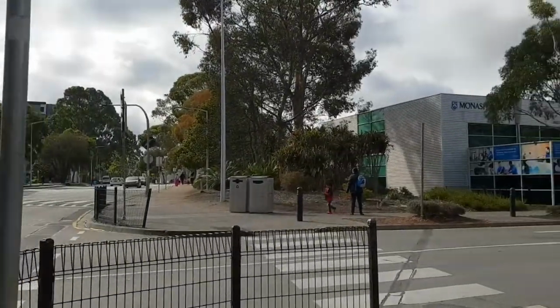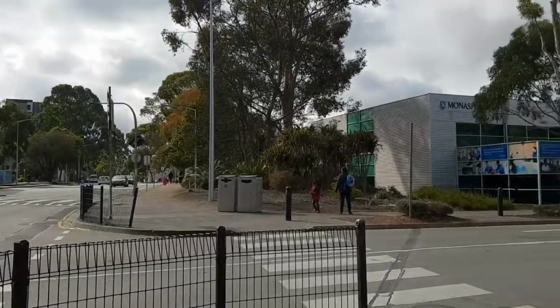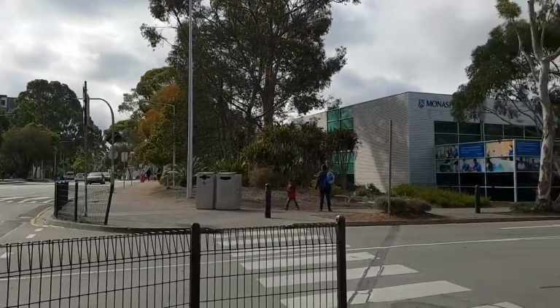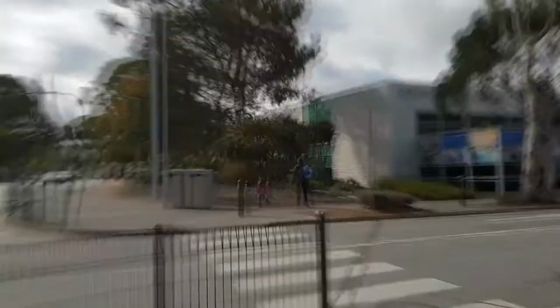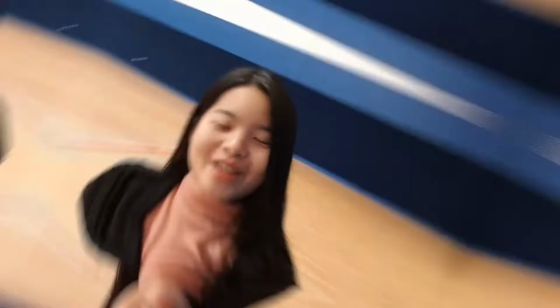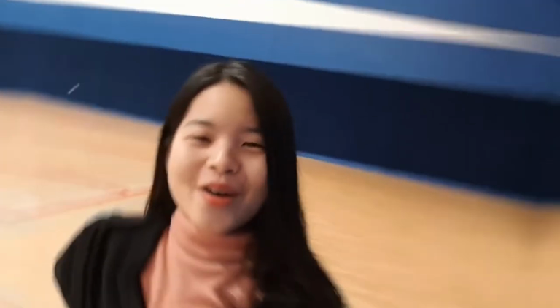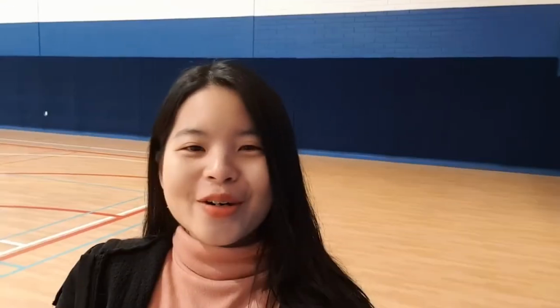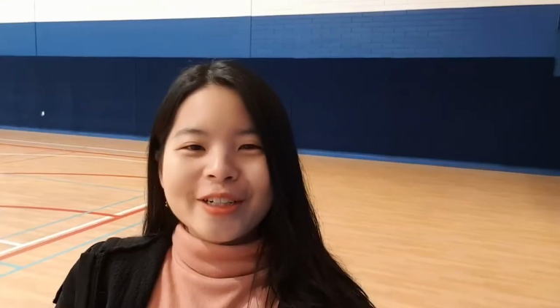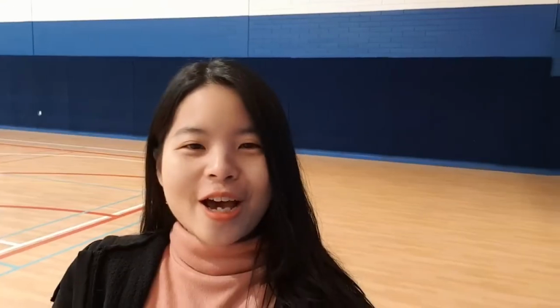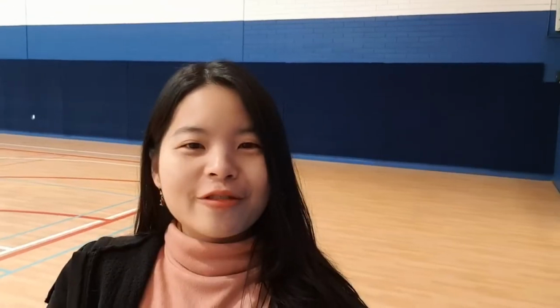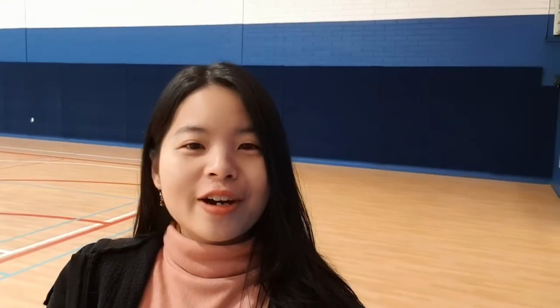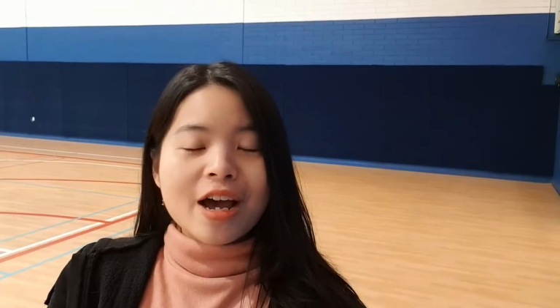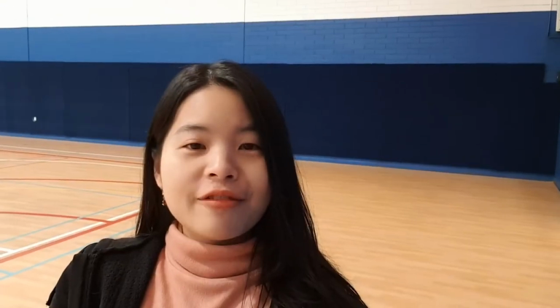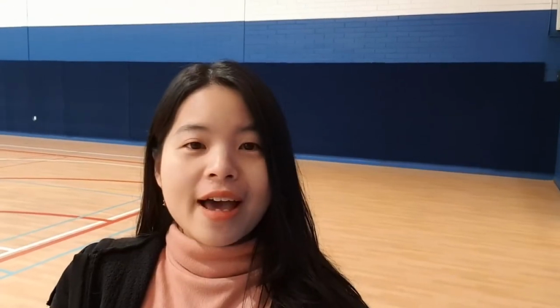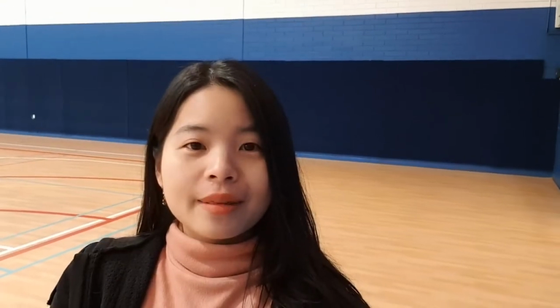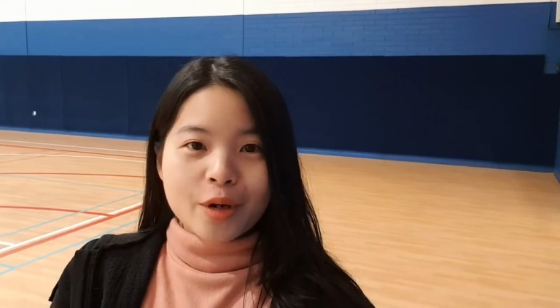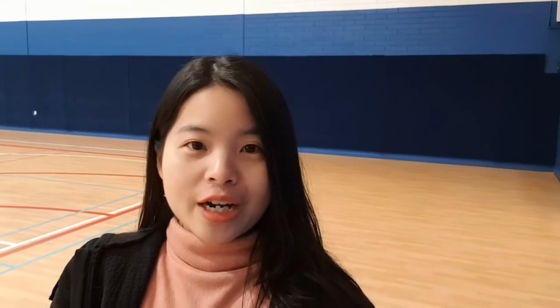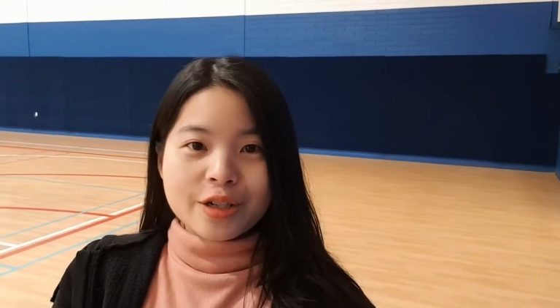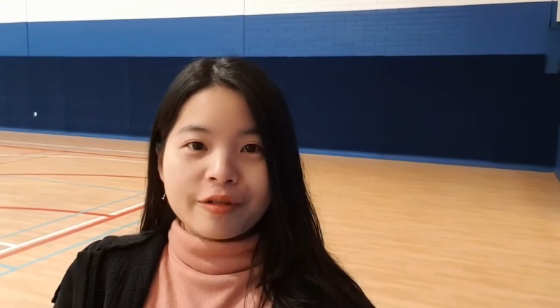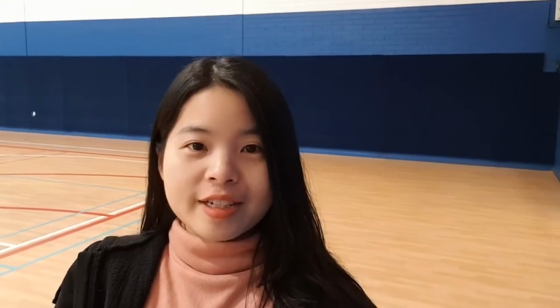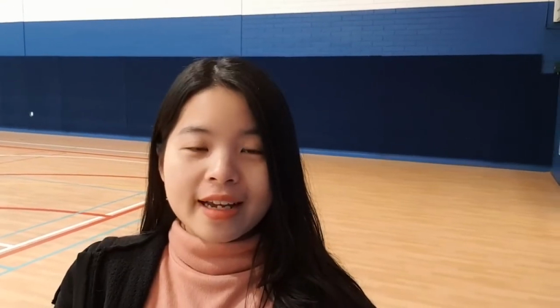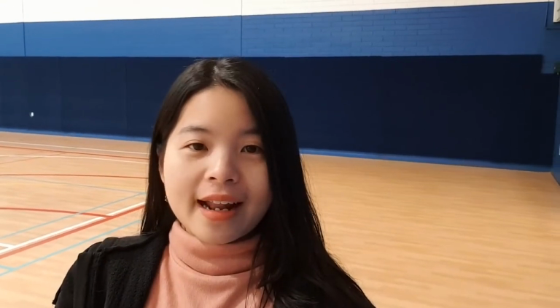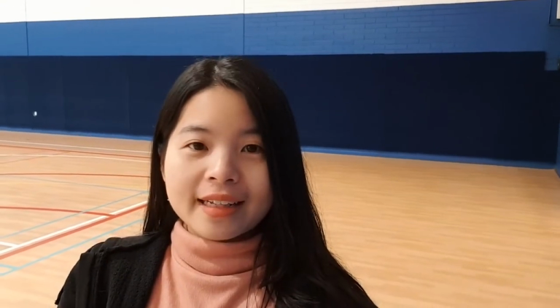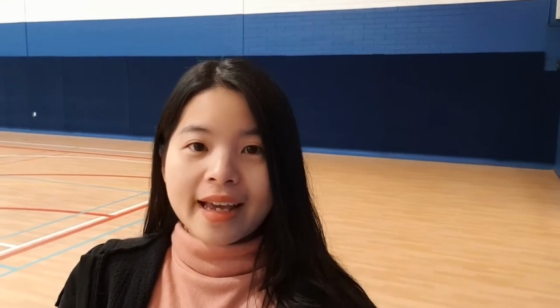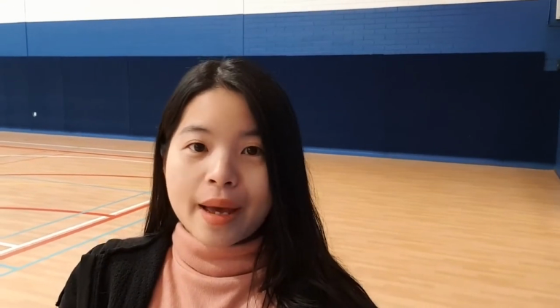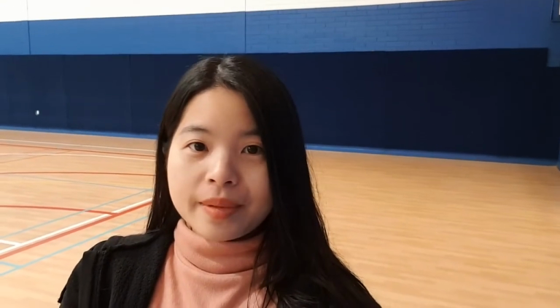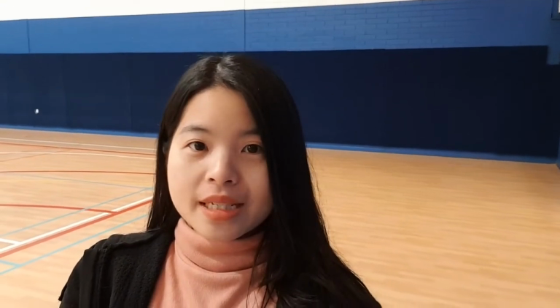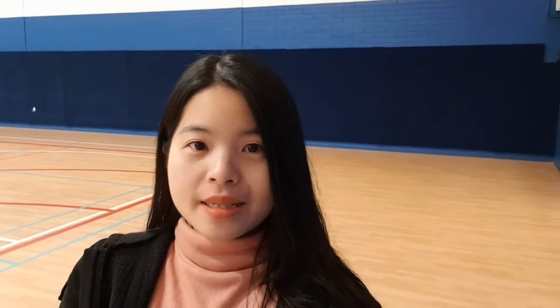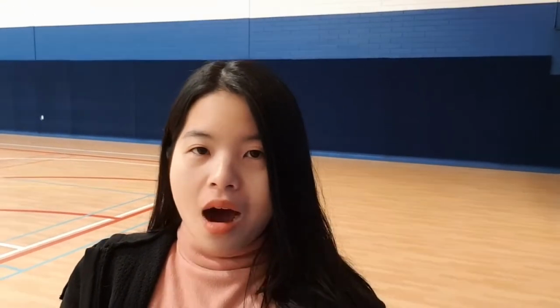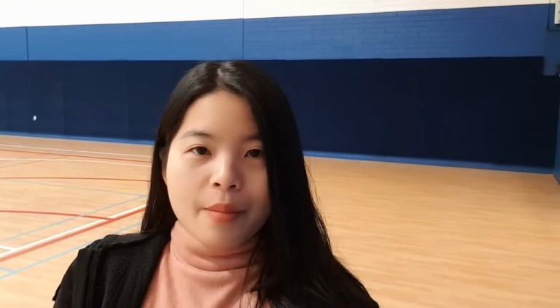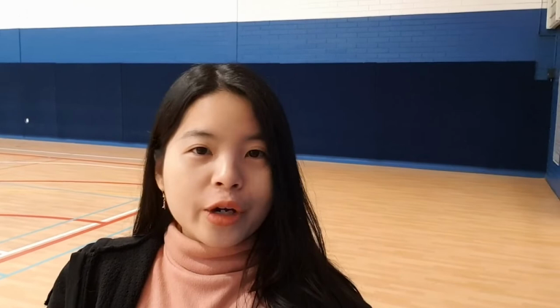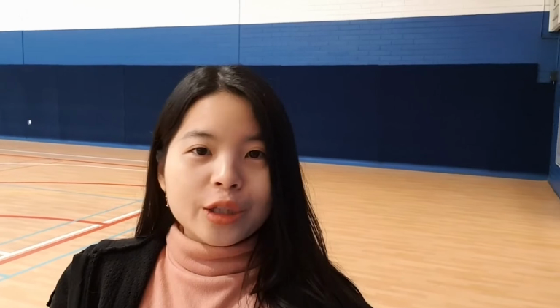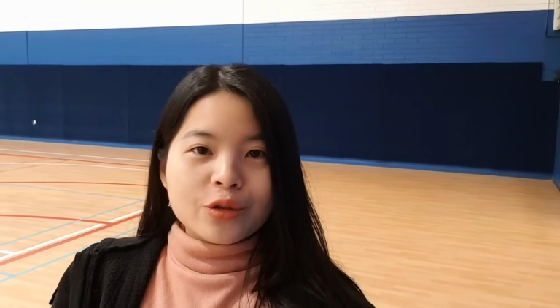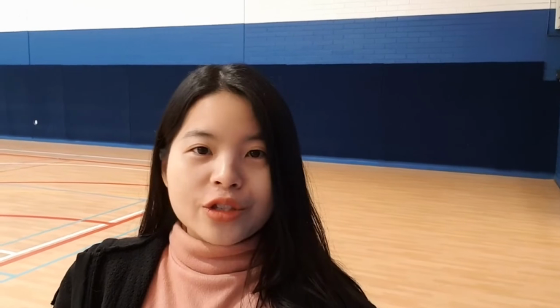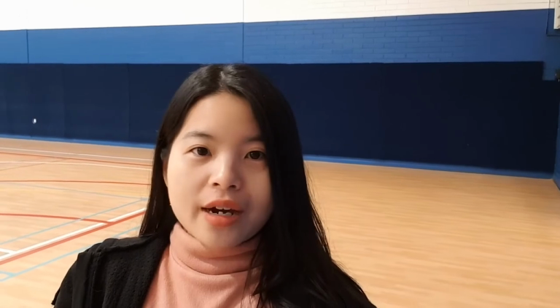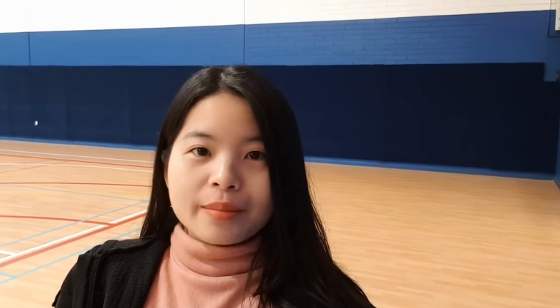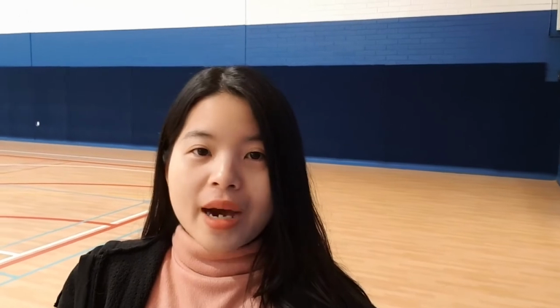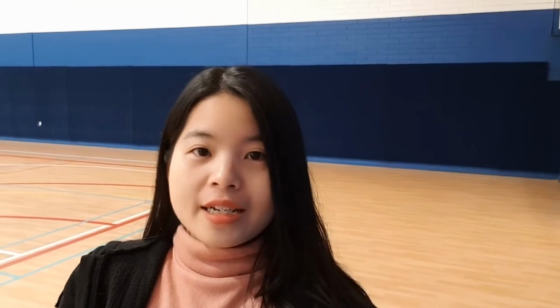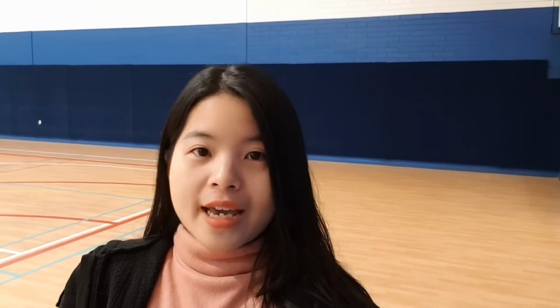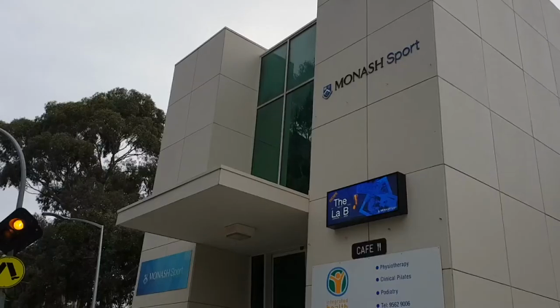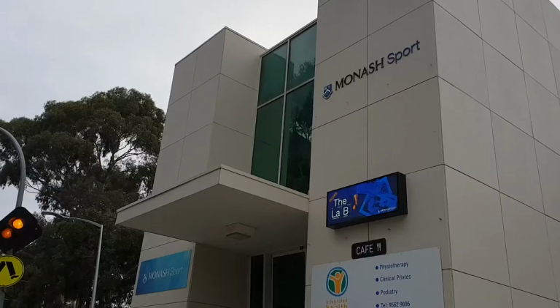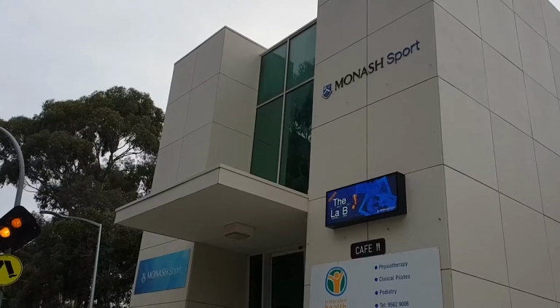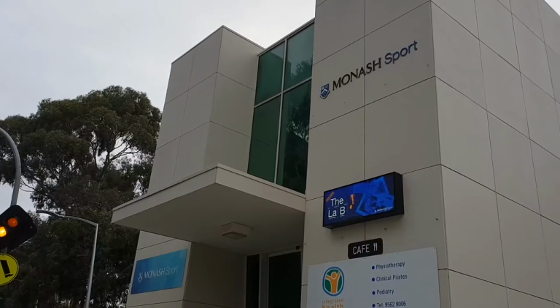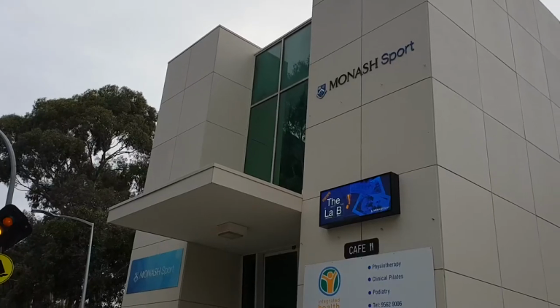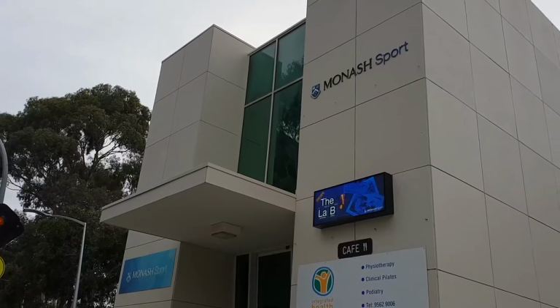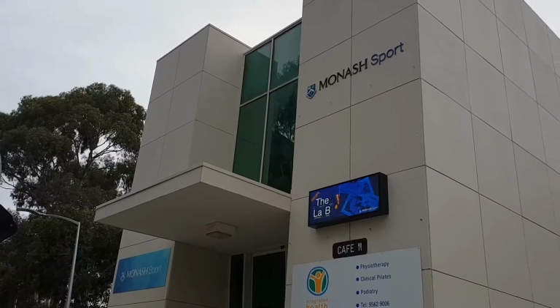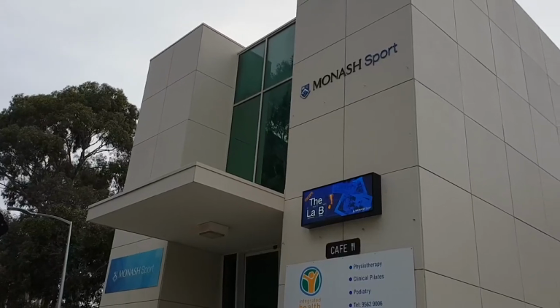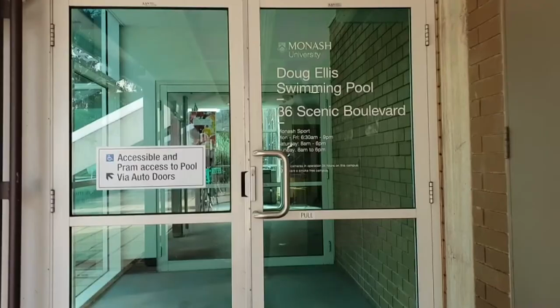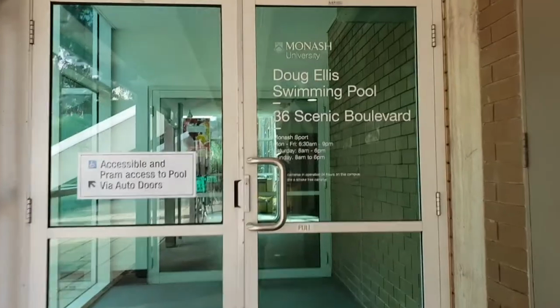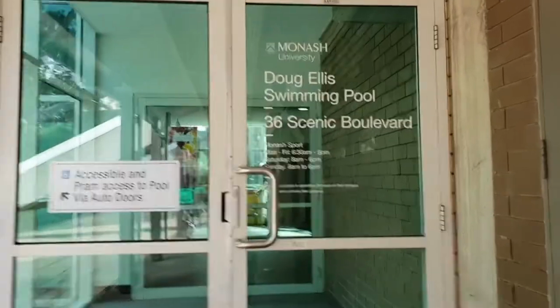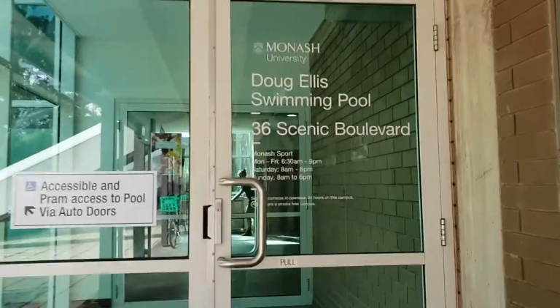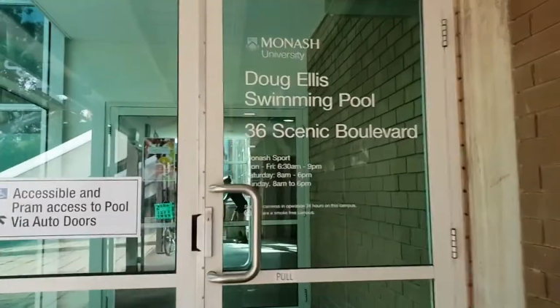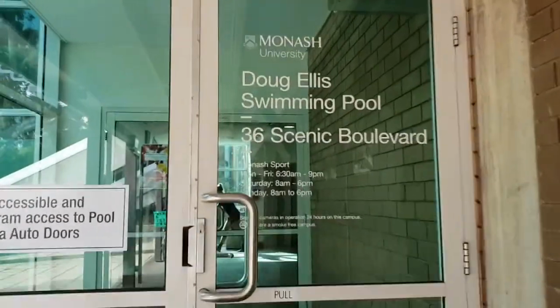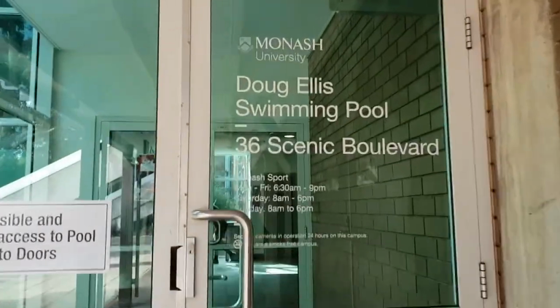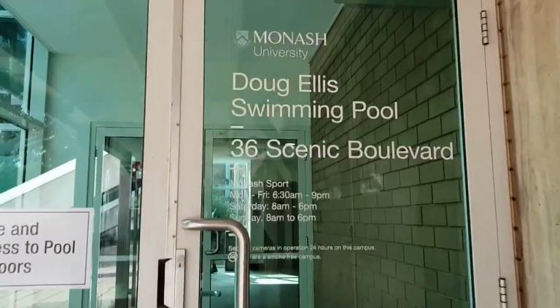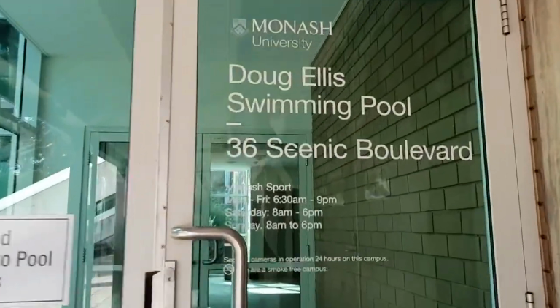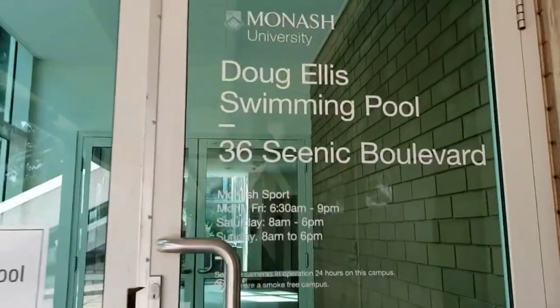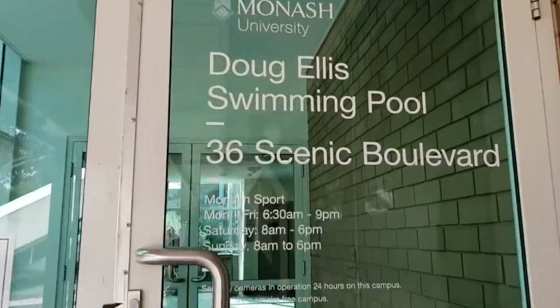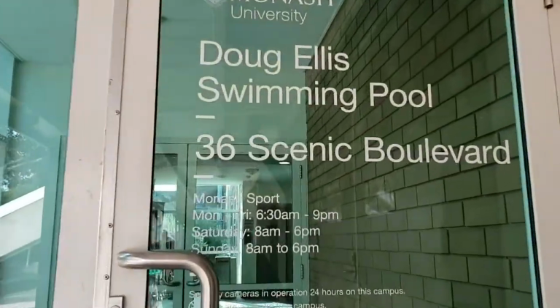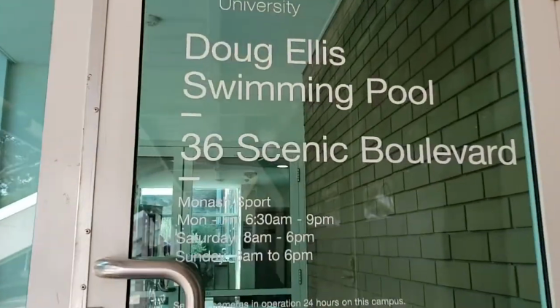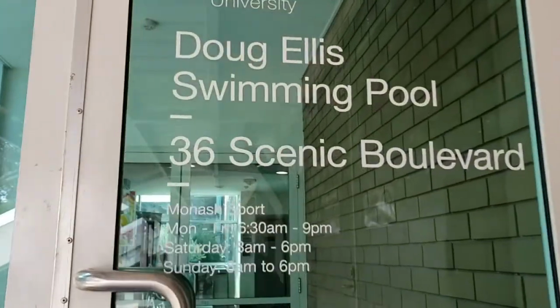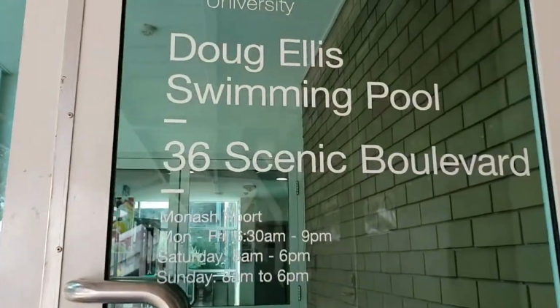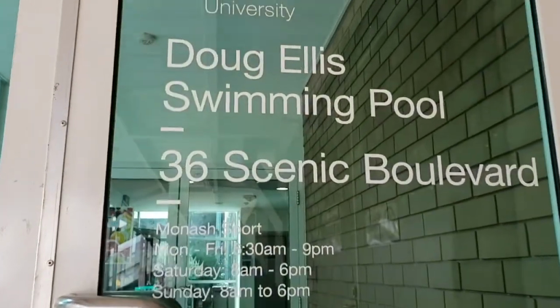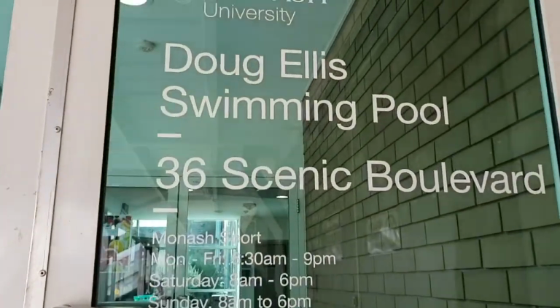So now I've arrived at Monash University College campus. I'm going to start my day by swimming at the Doe Alley swimming pool.